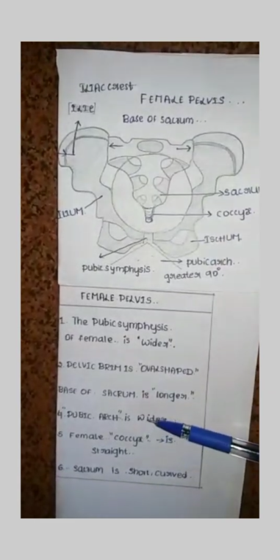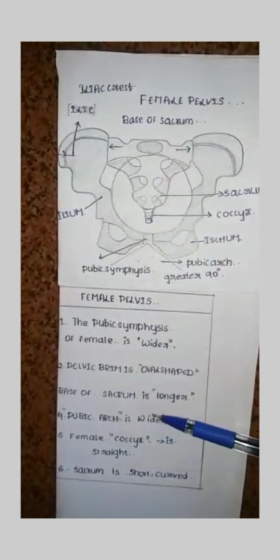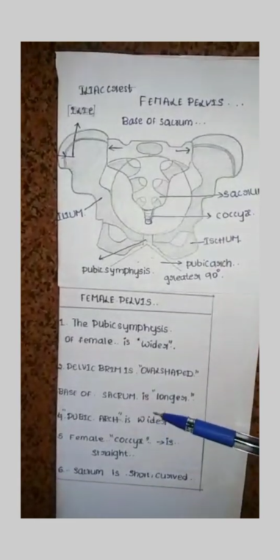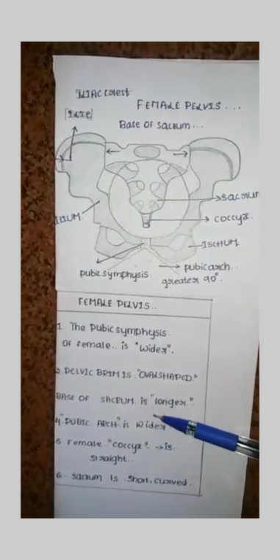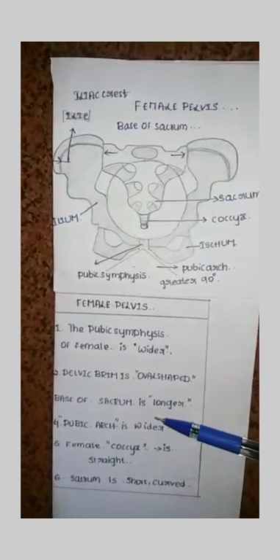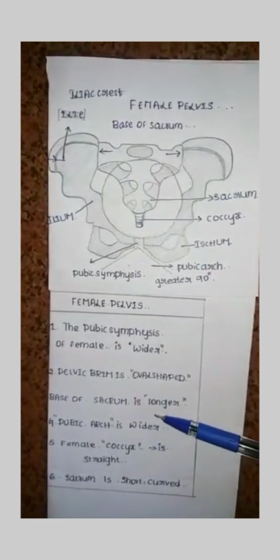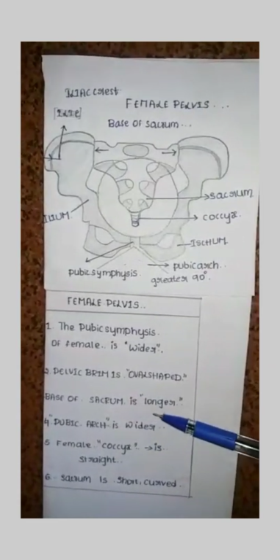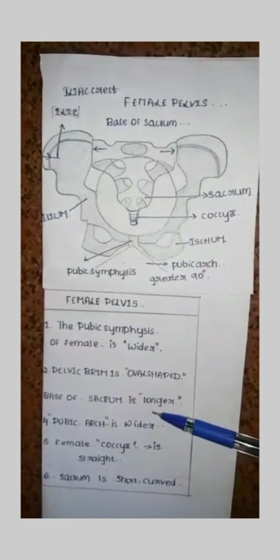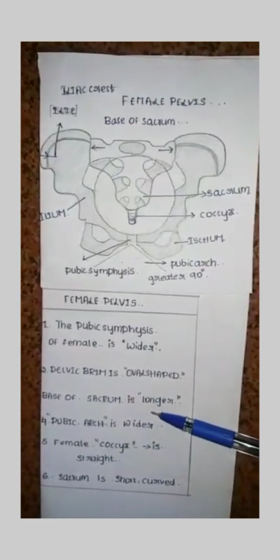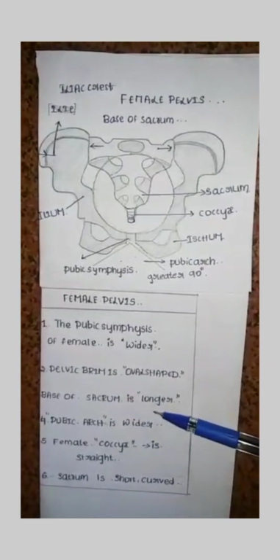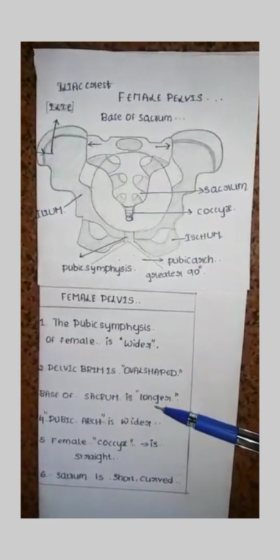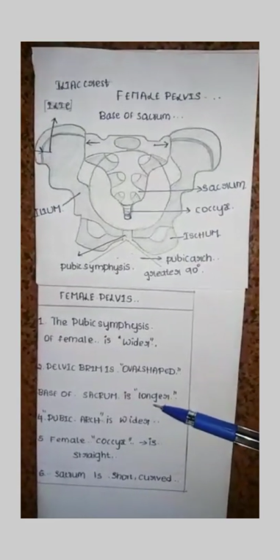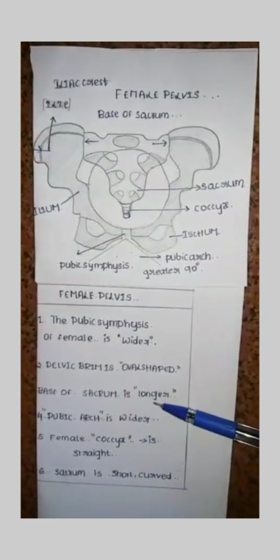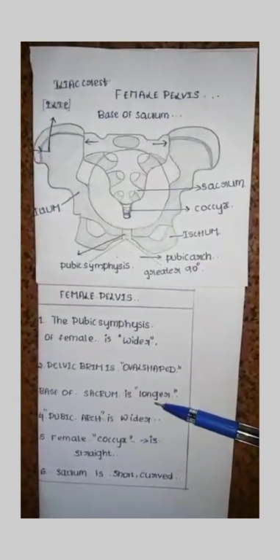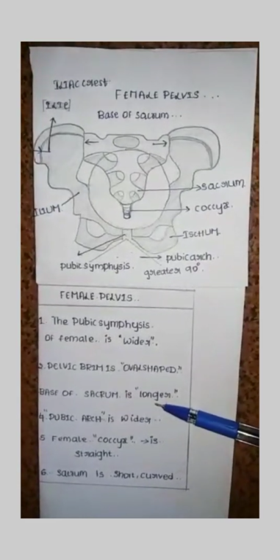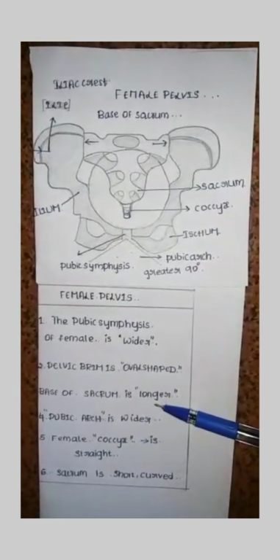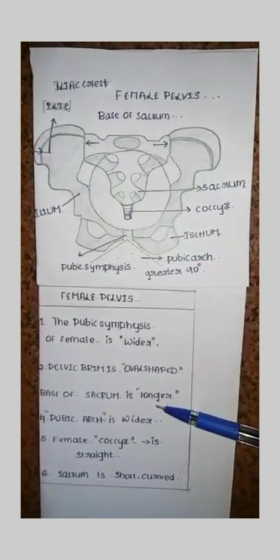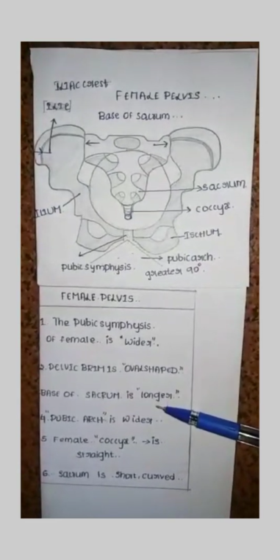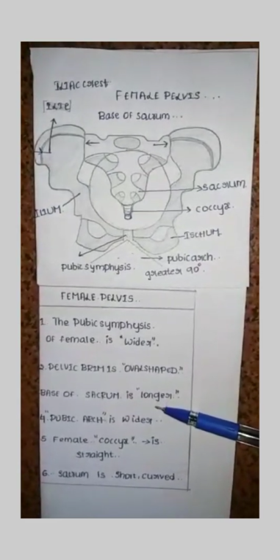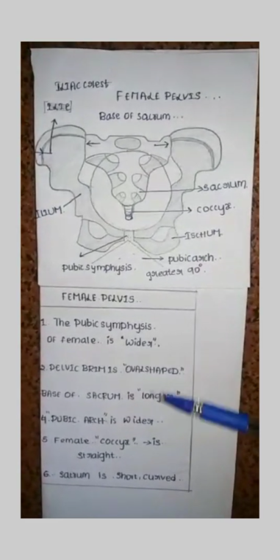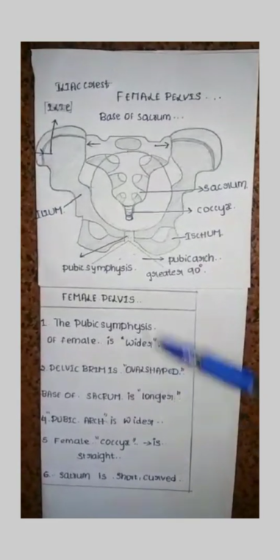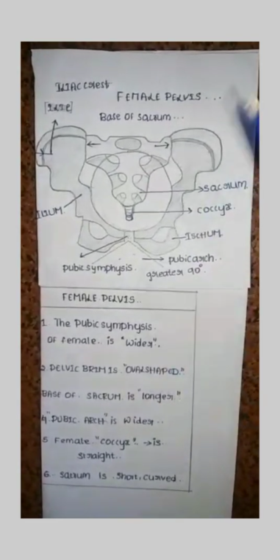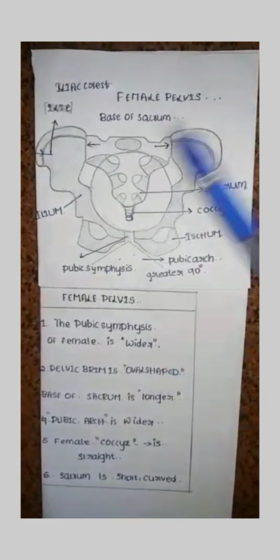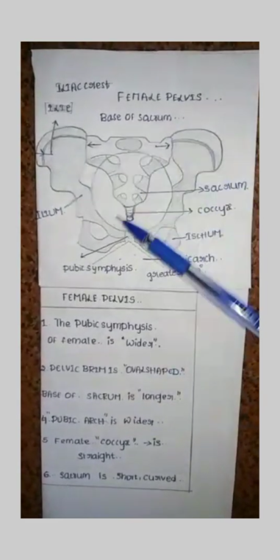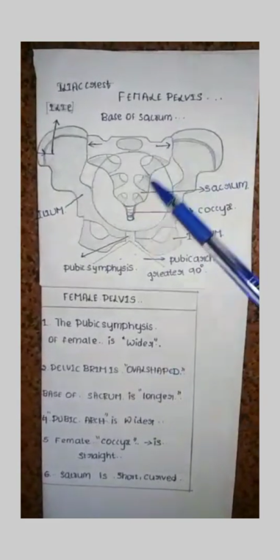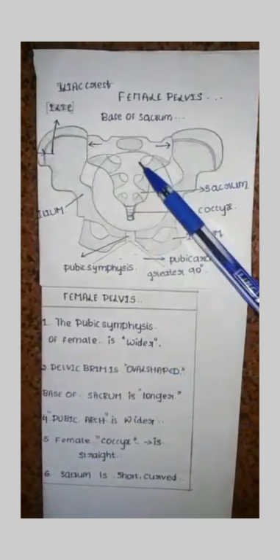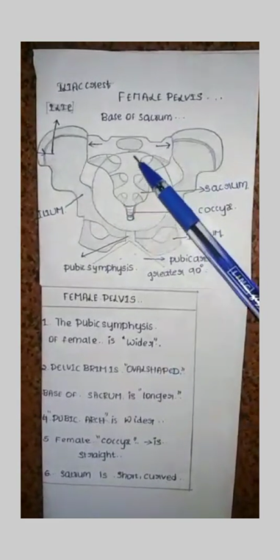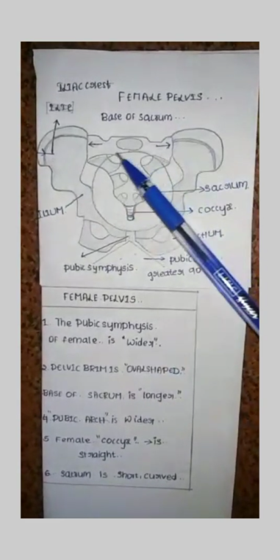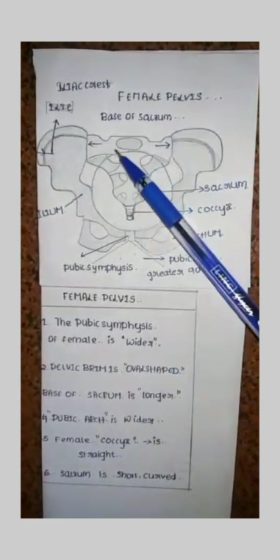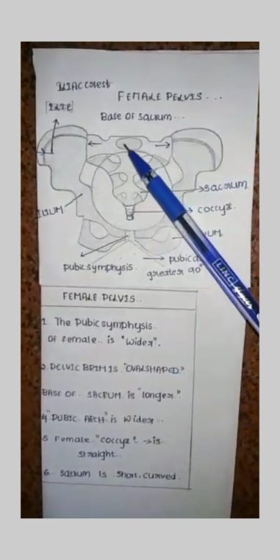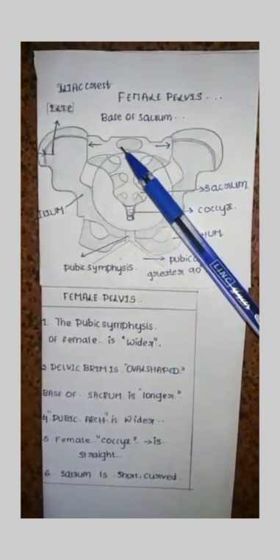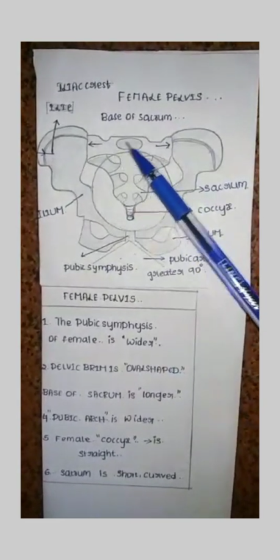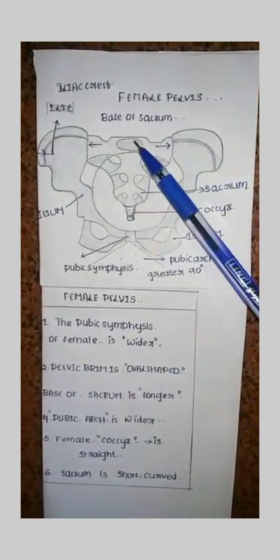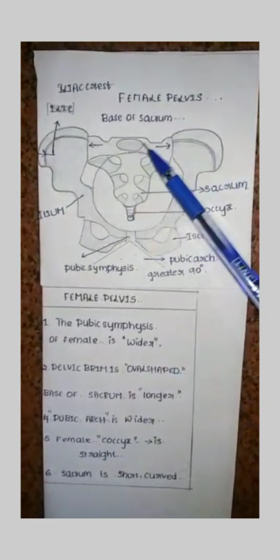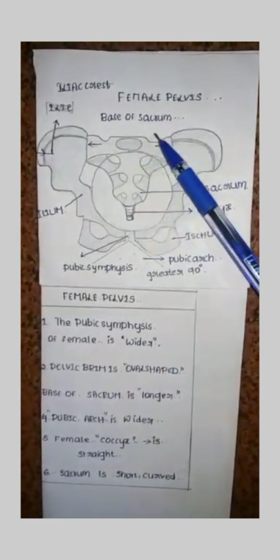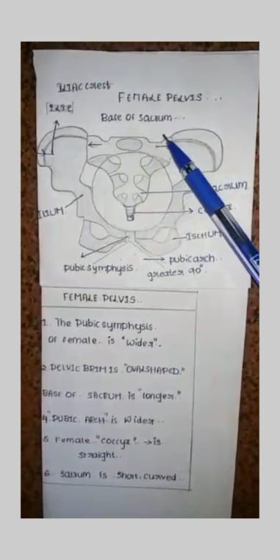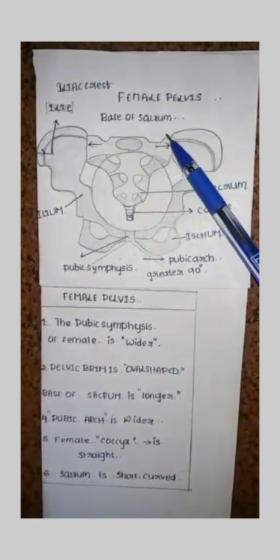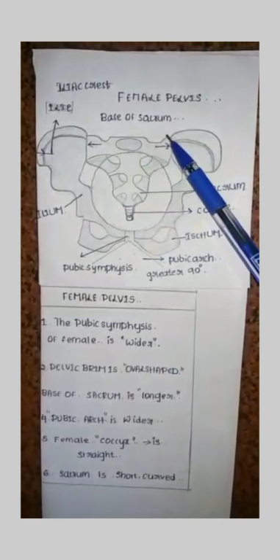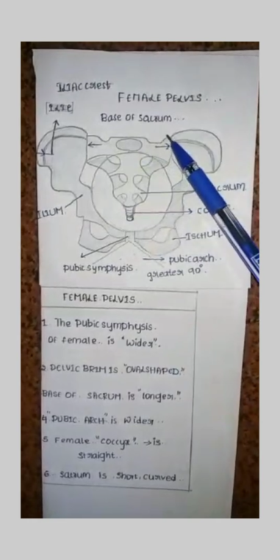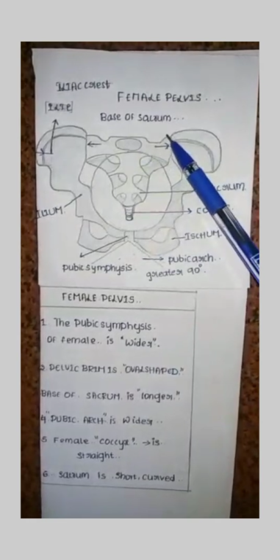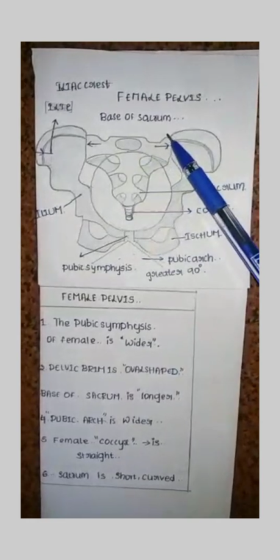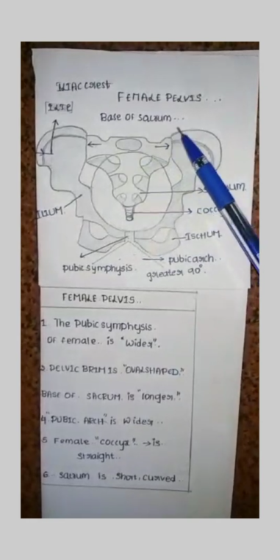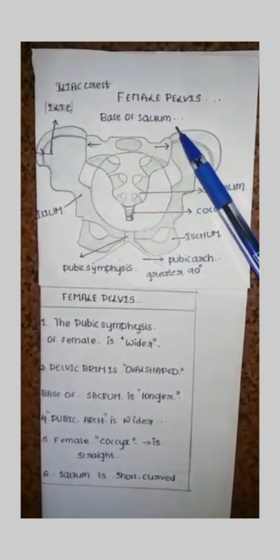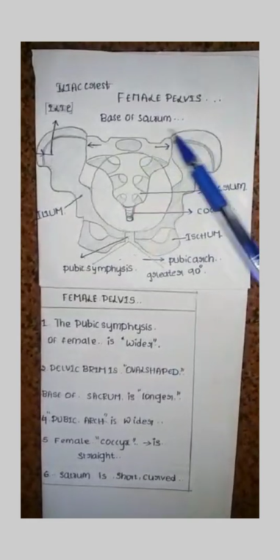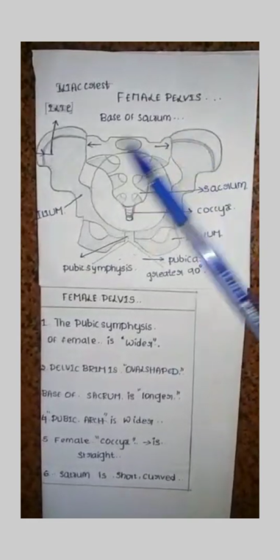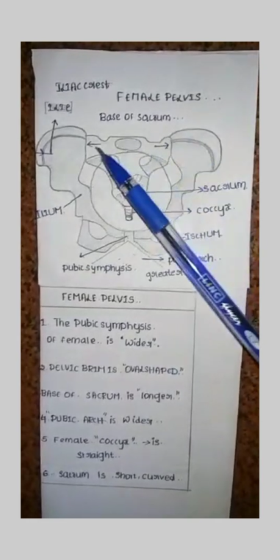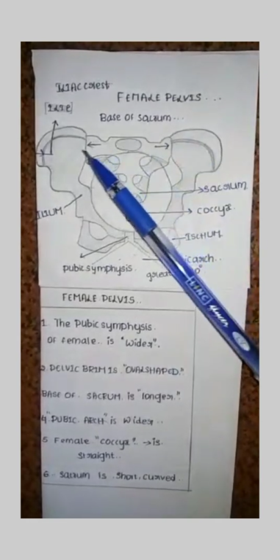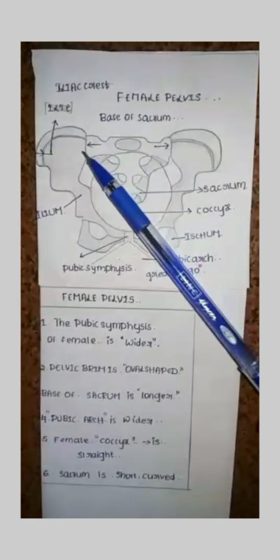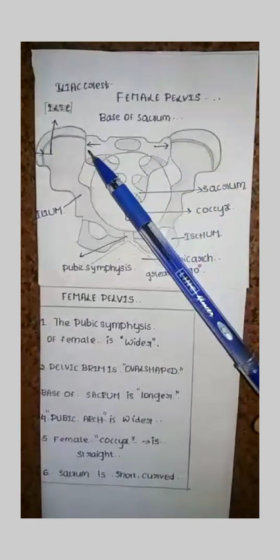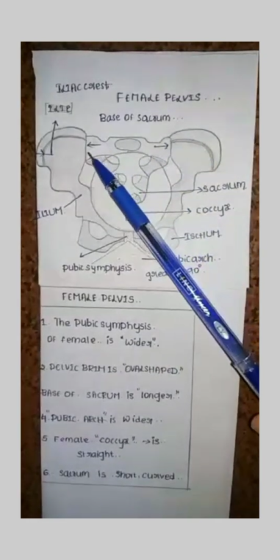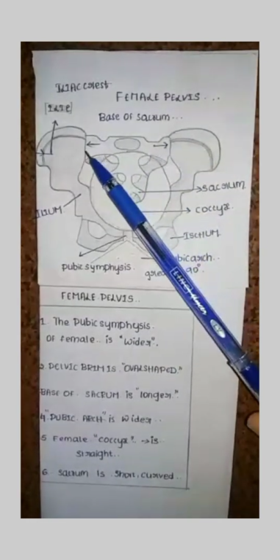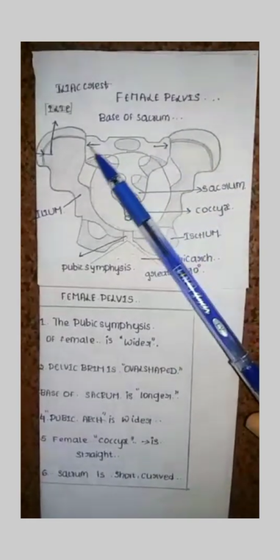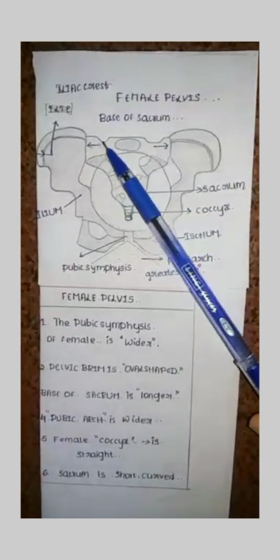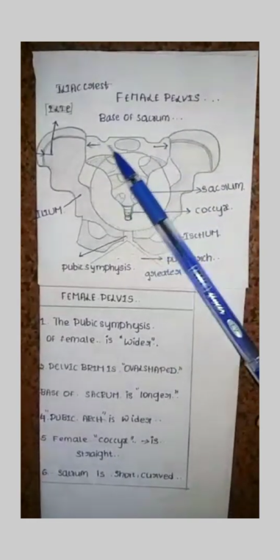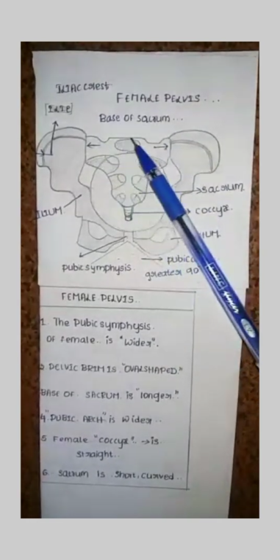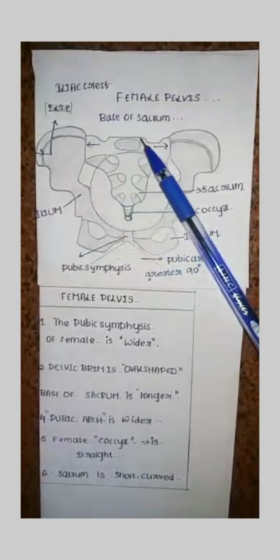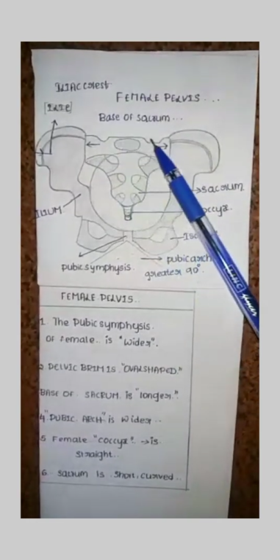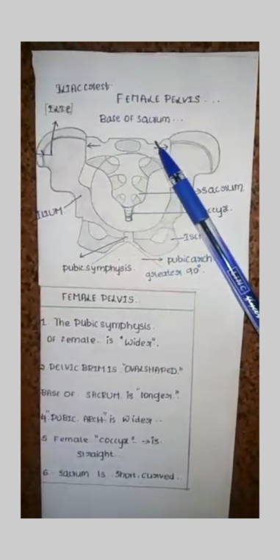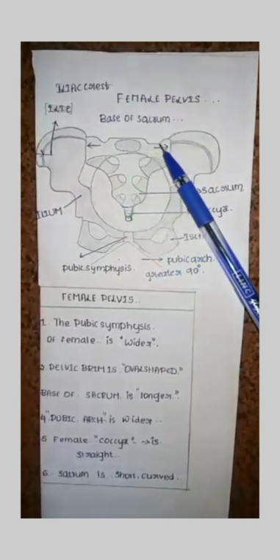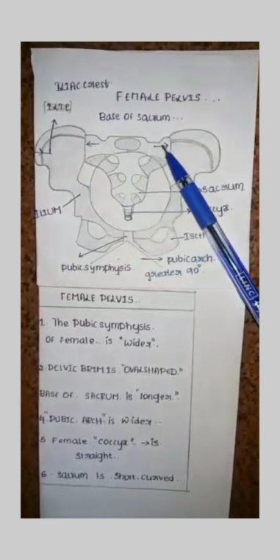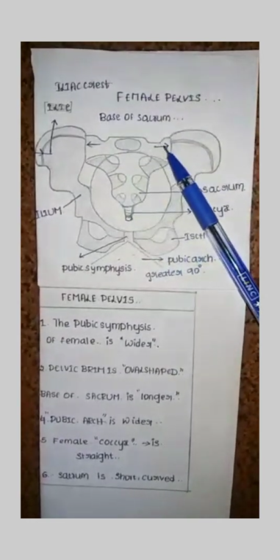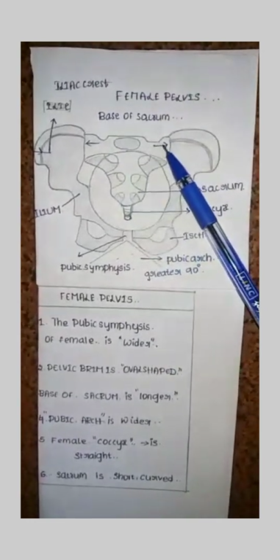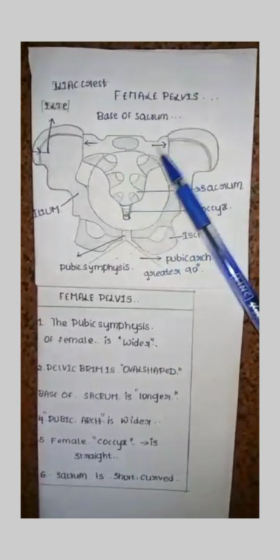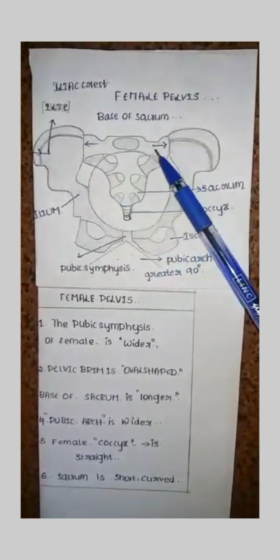The base of sacrum is longer. Here is the base of sacrum — that is very long. Observe it properly.